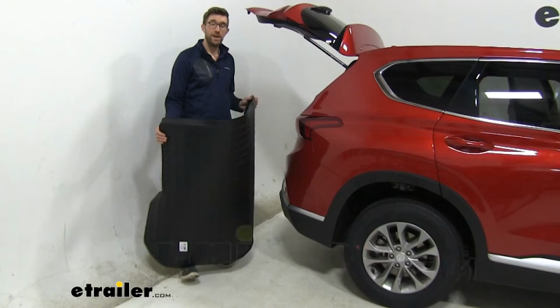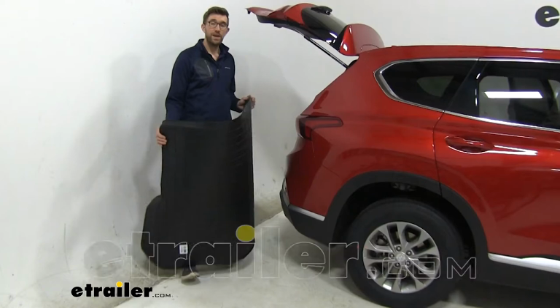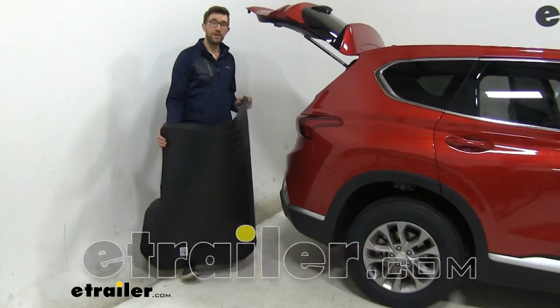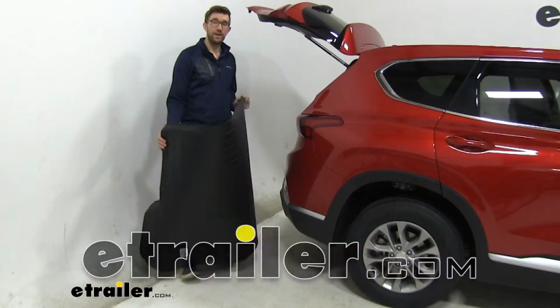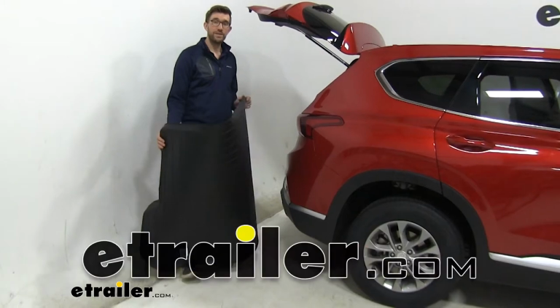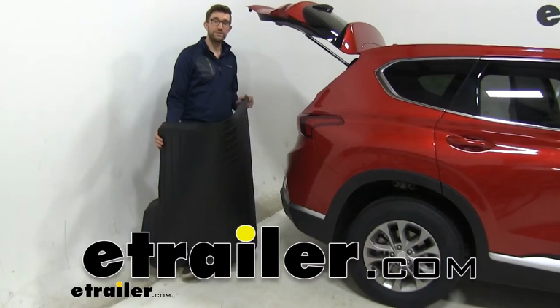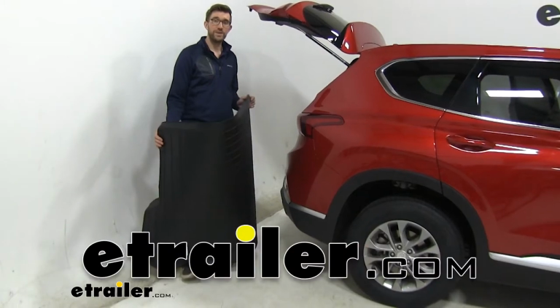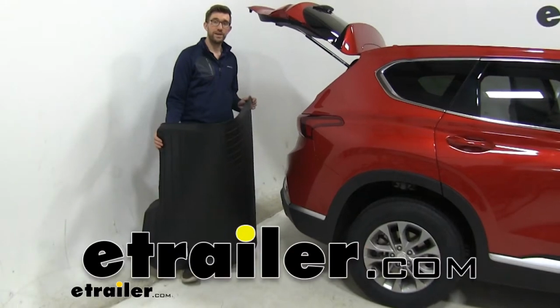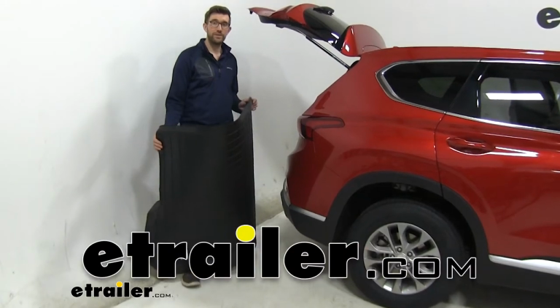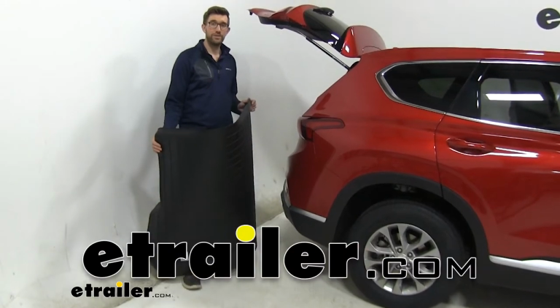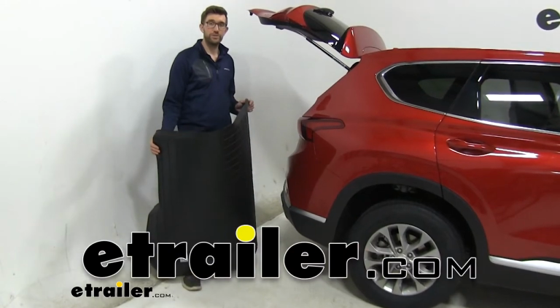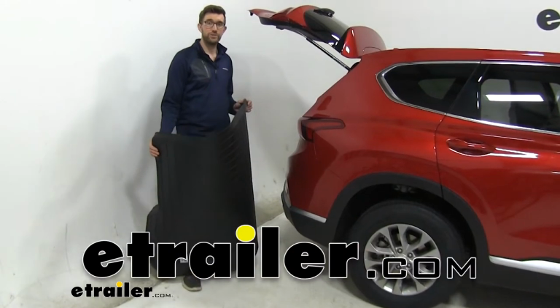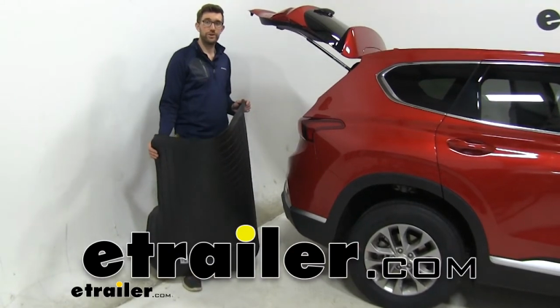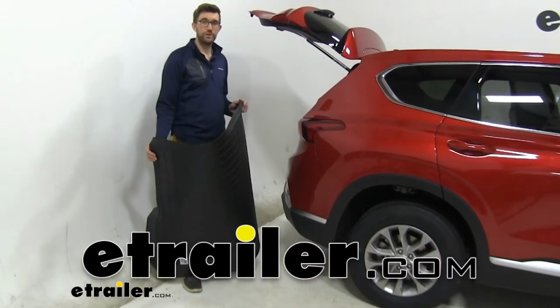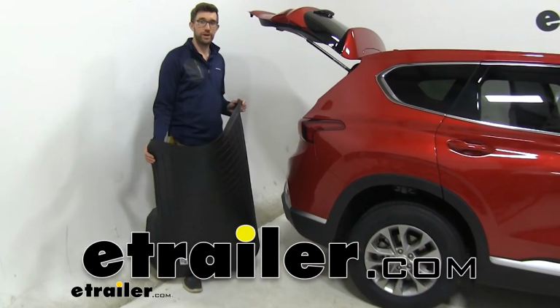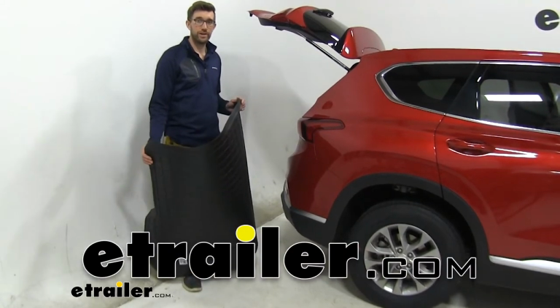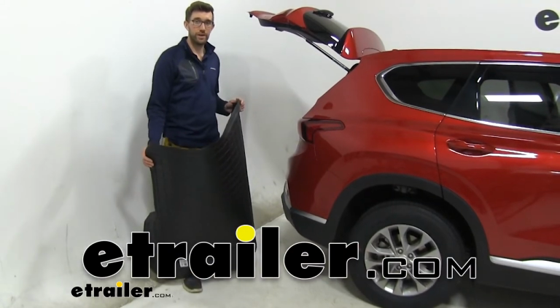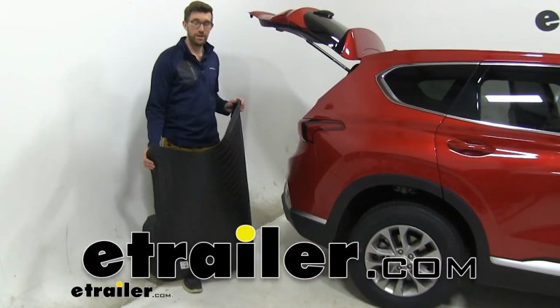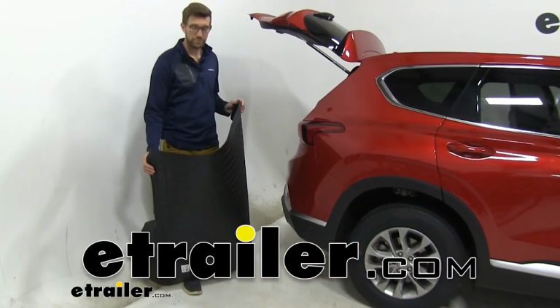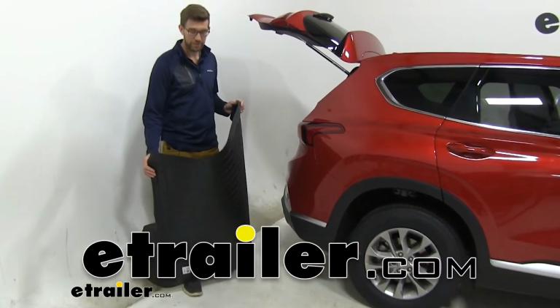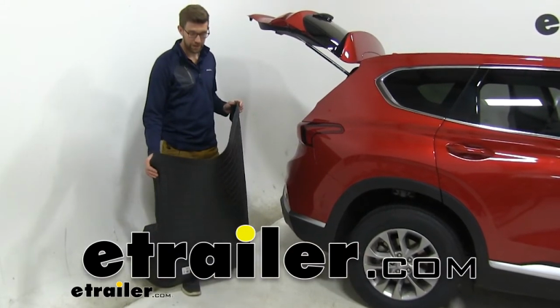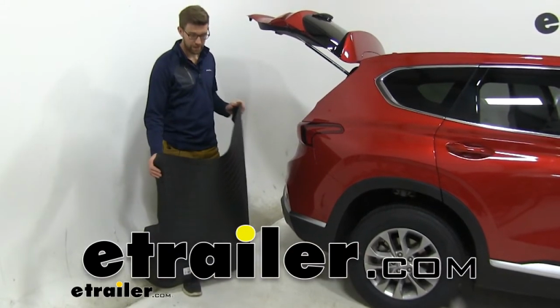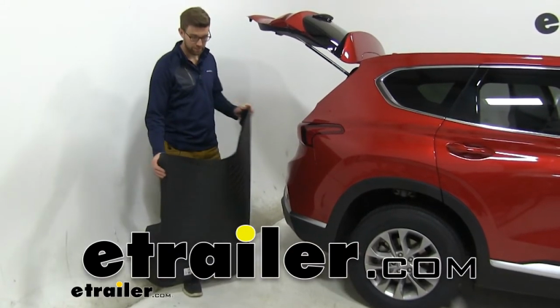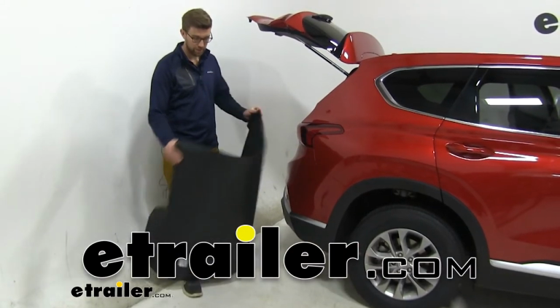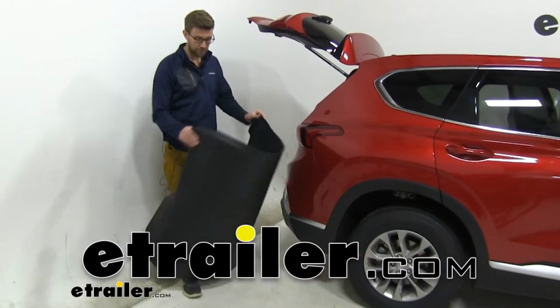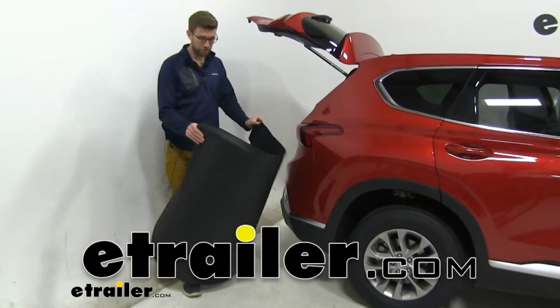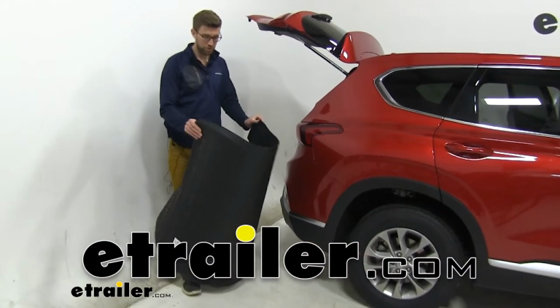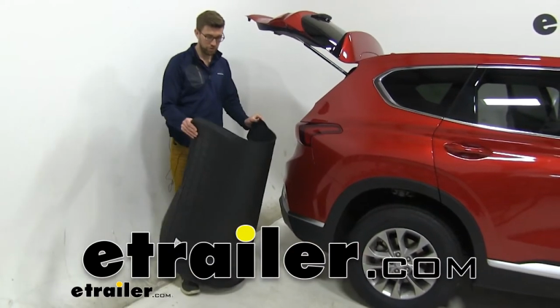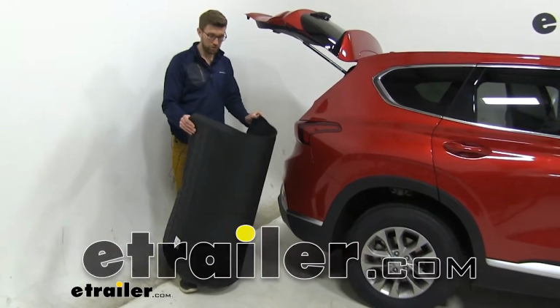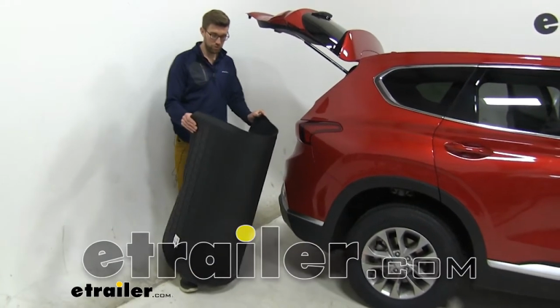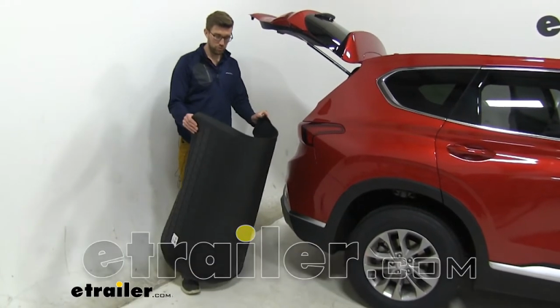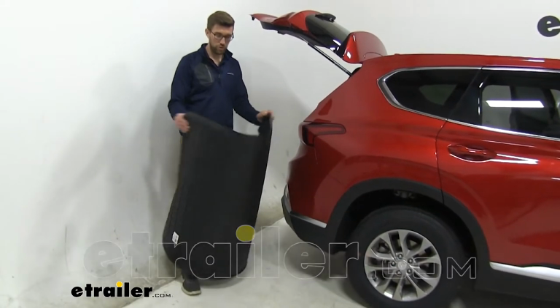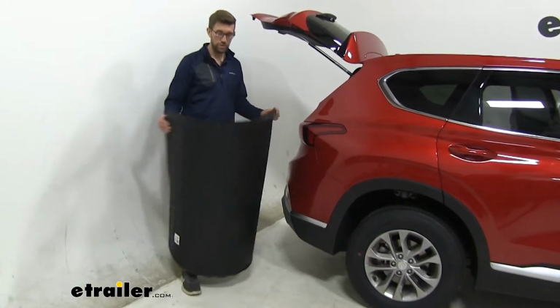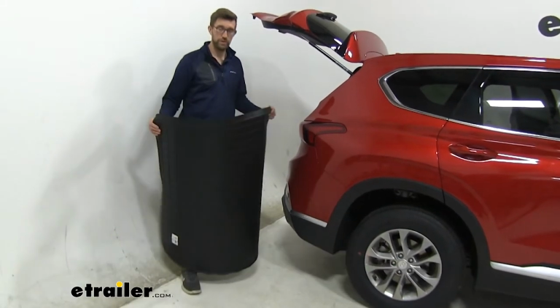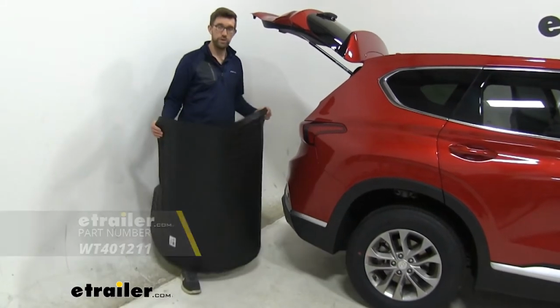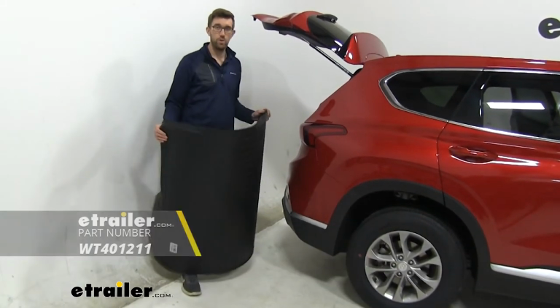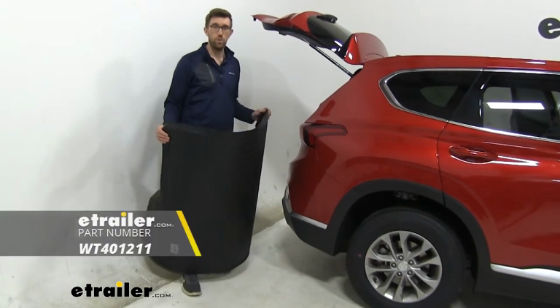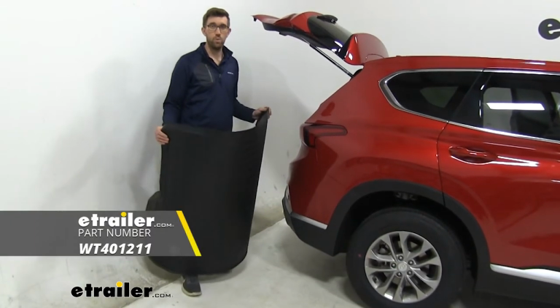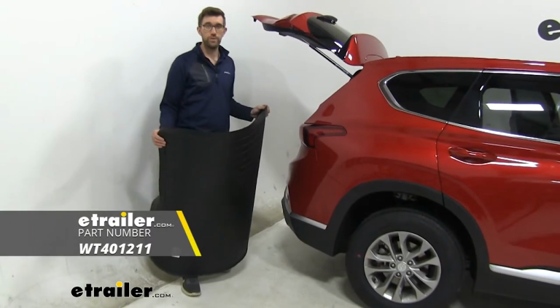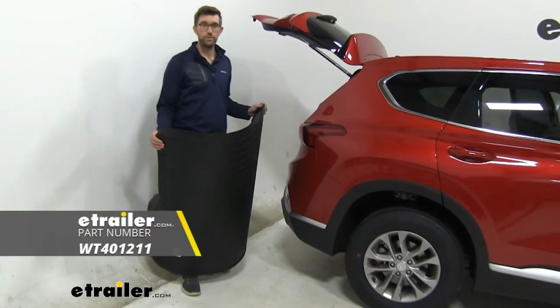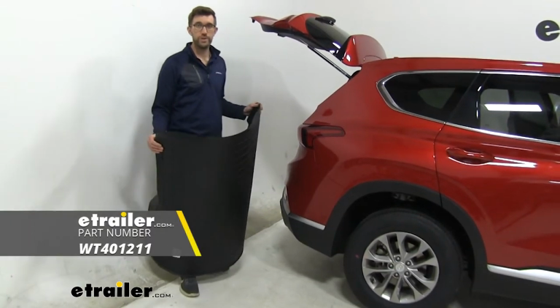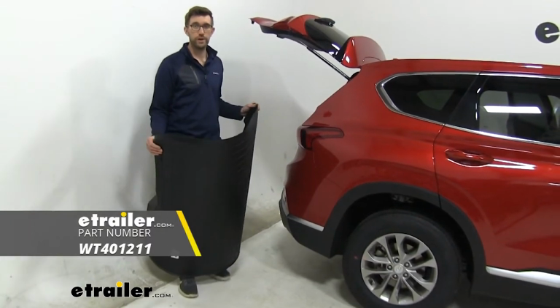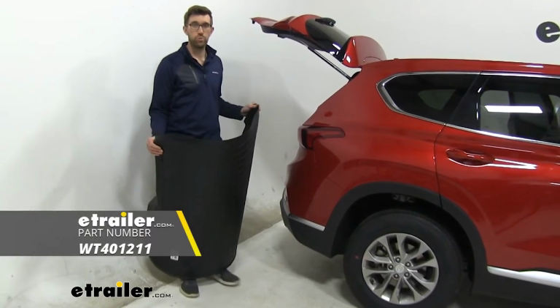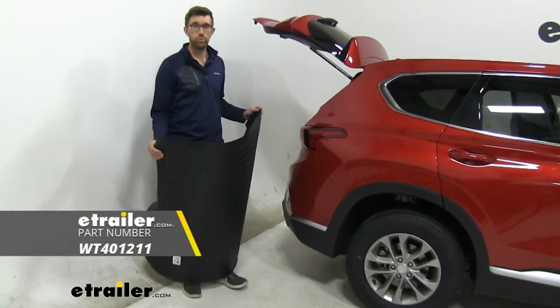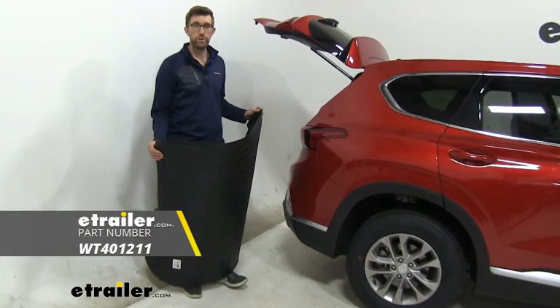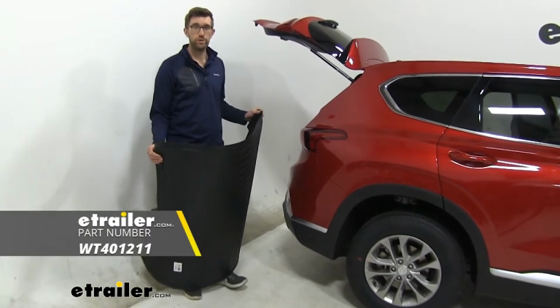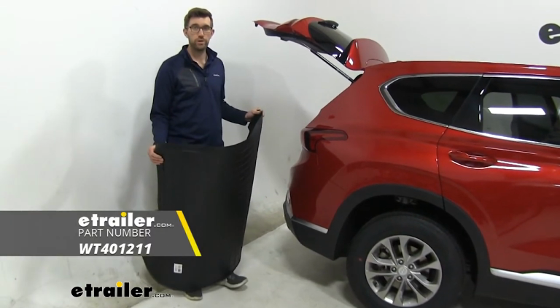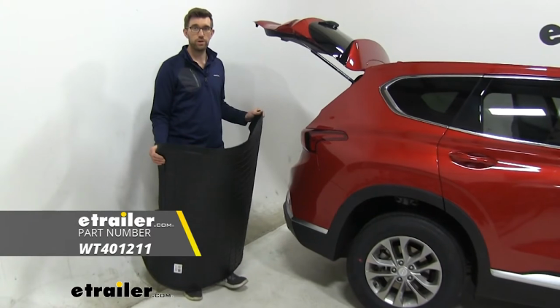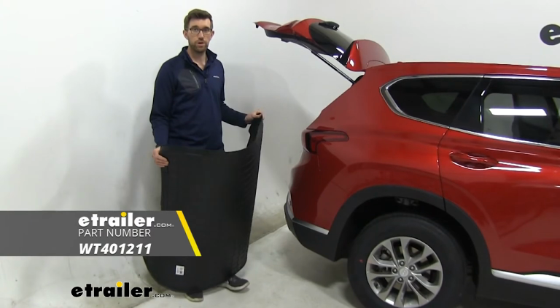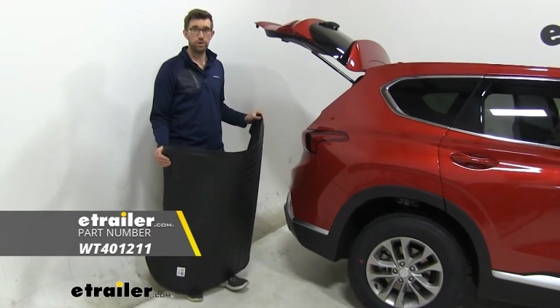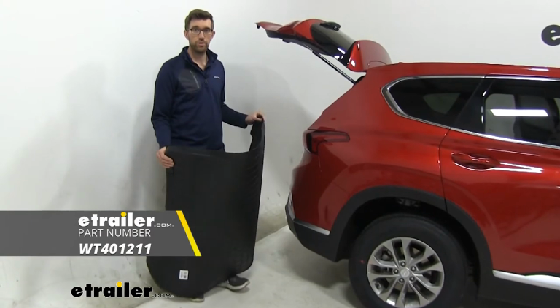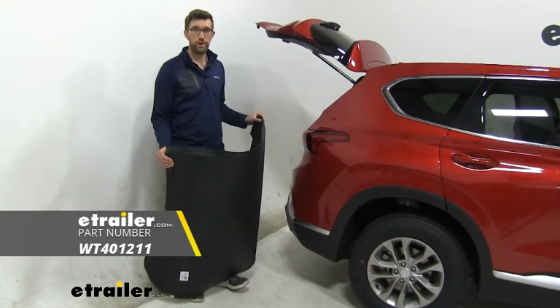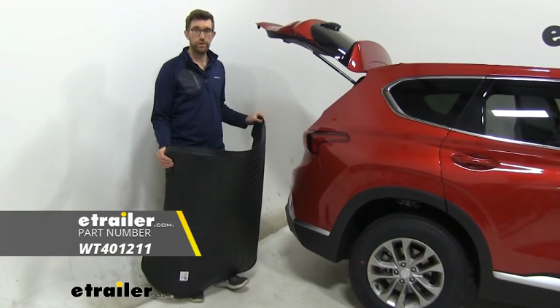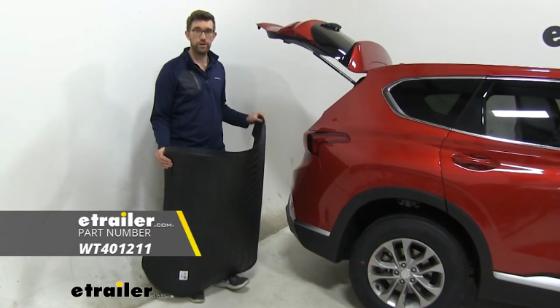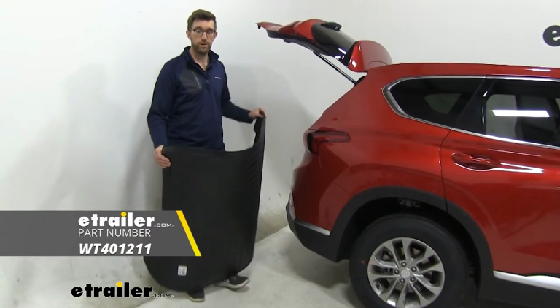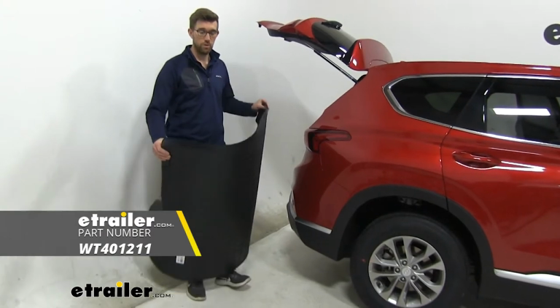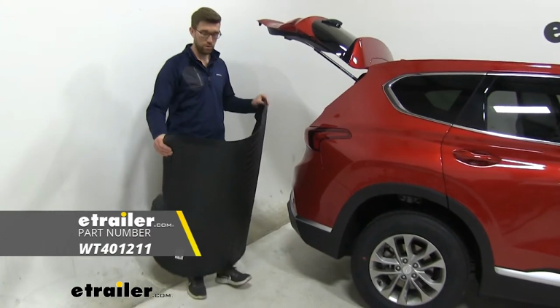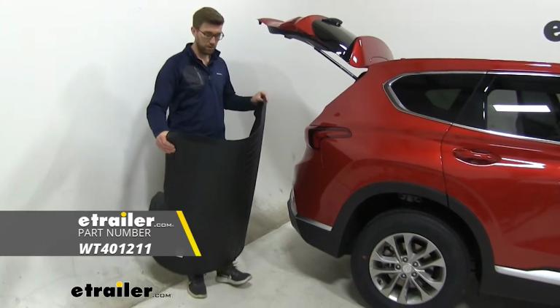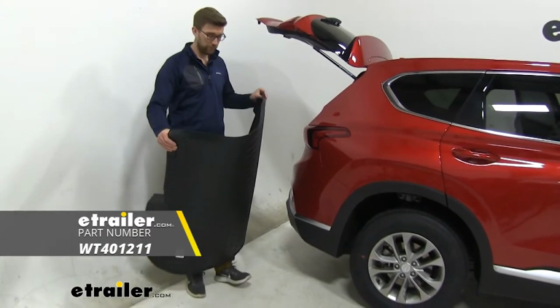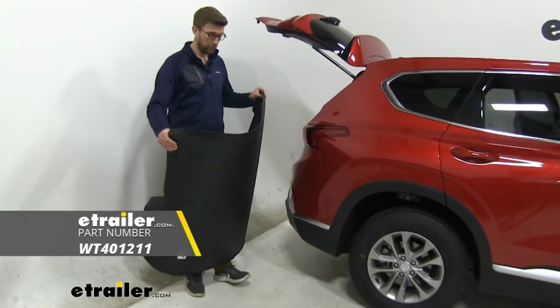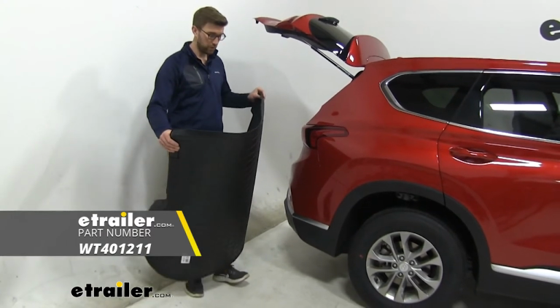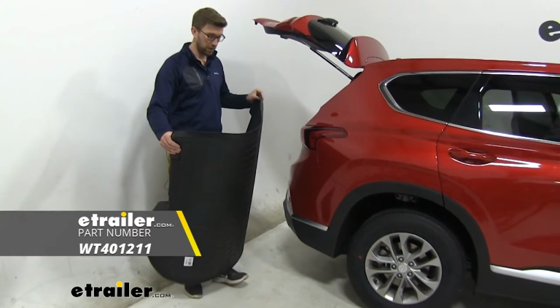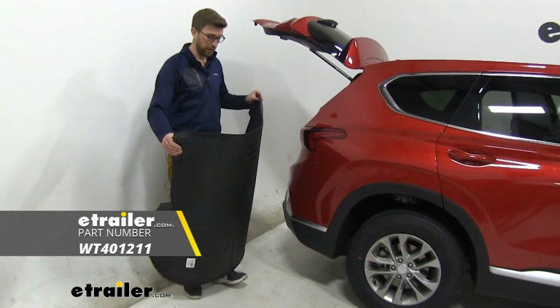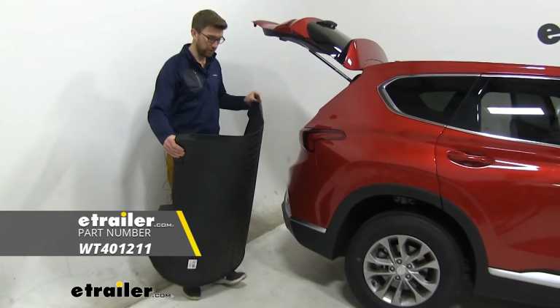Hey guys, Zach here at eTrailer.com. Today I'm going to be showing you the WeatherTech rear cargo area floor liner.